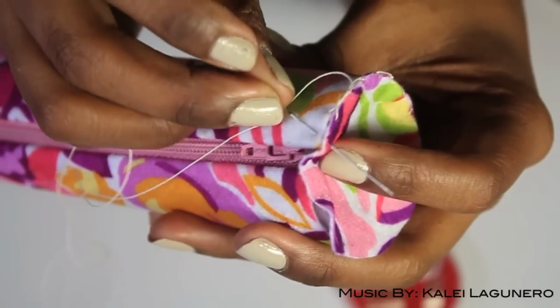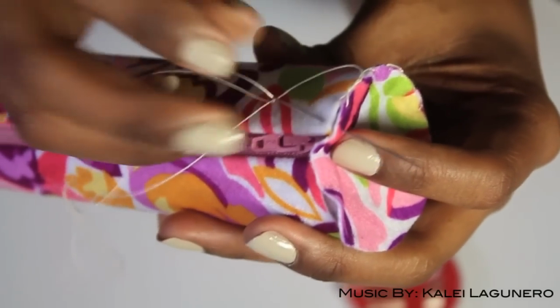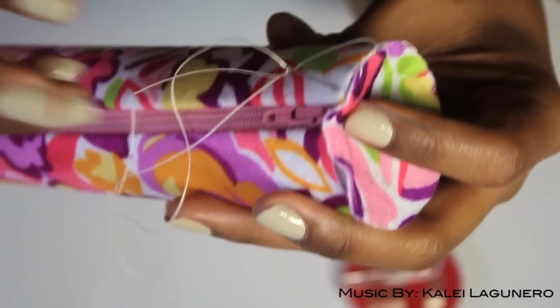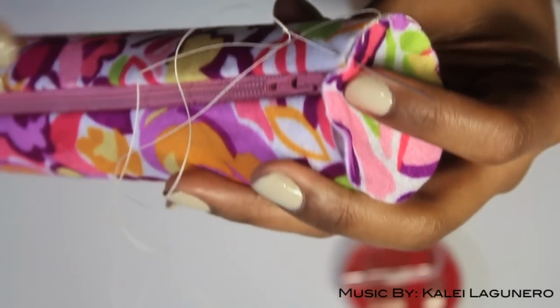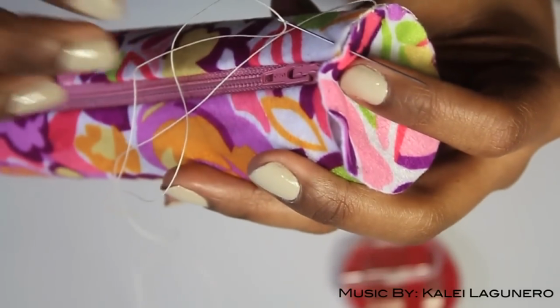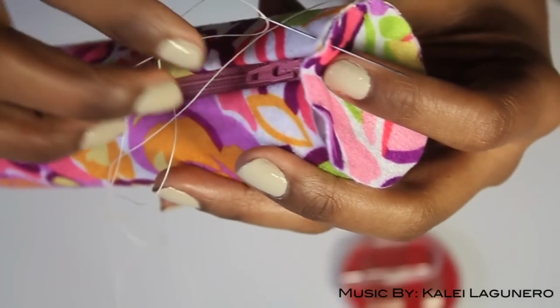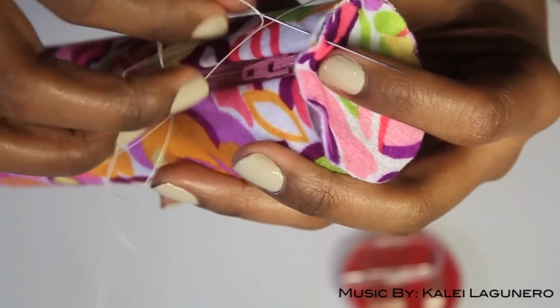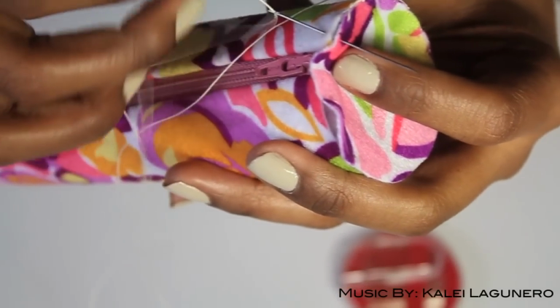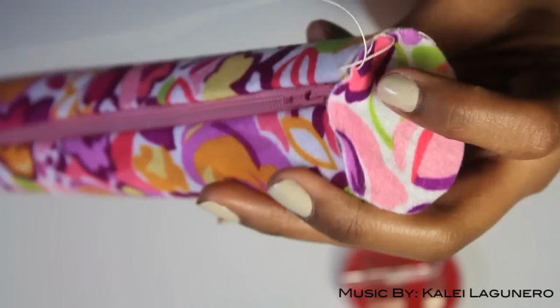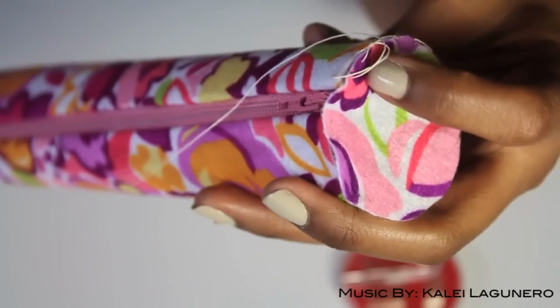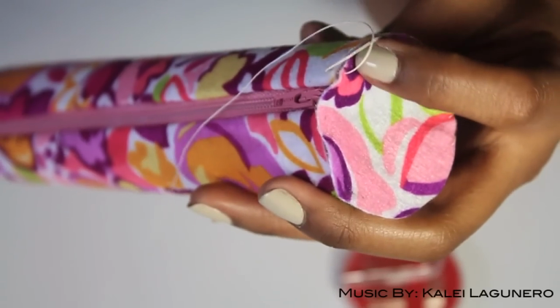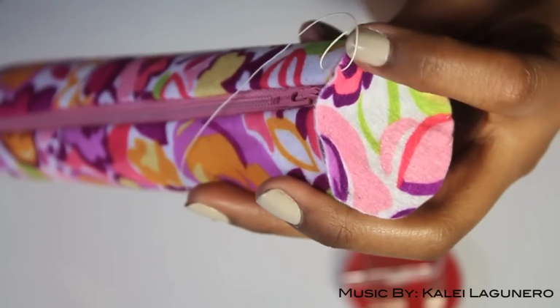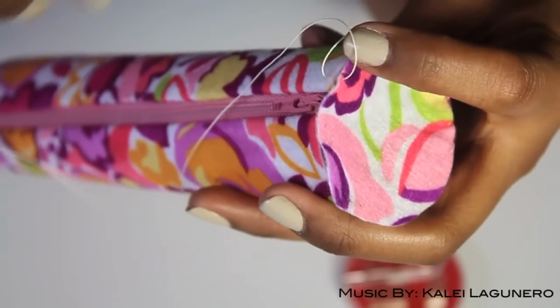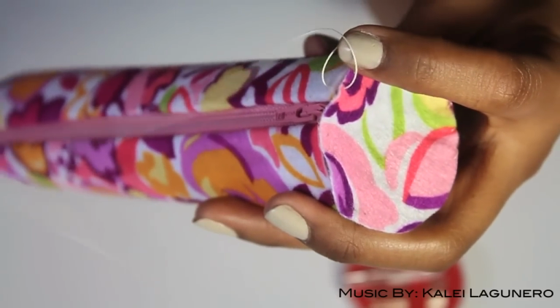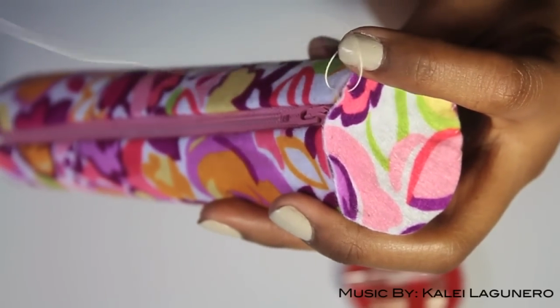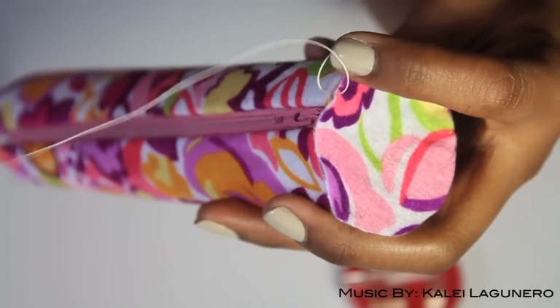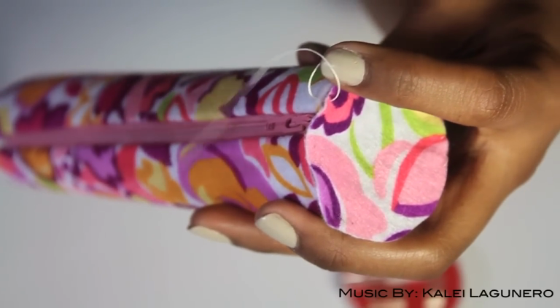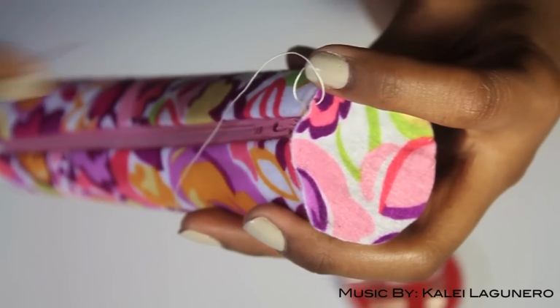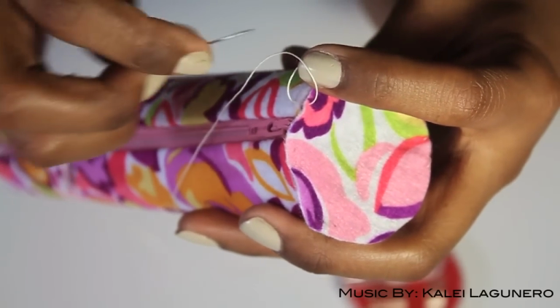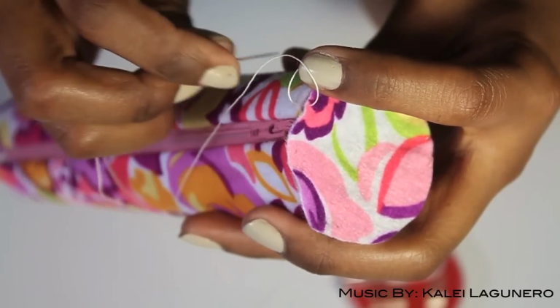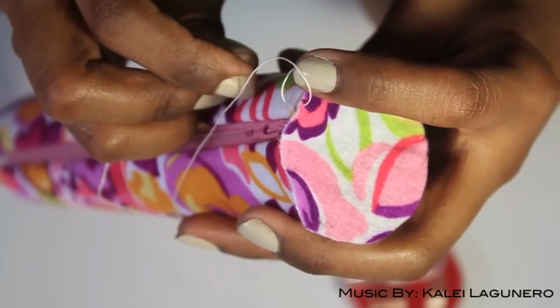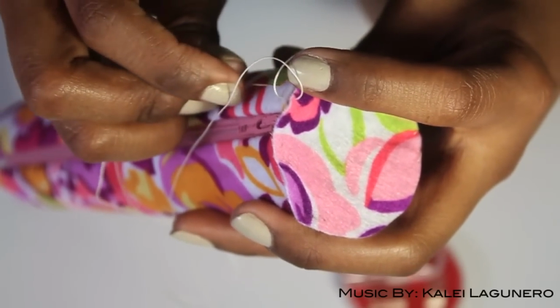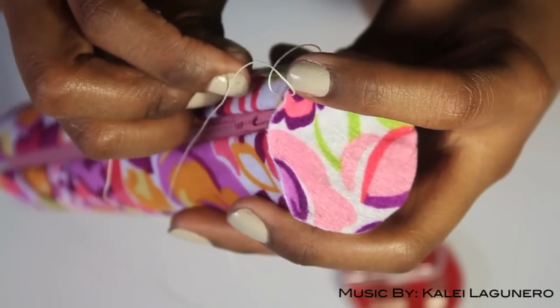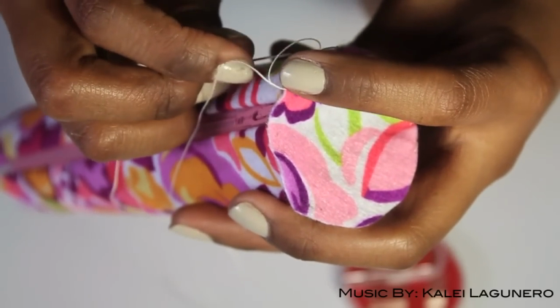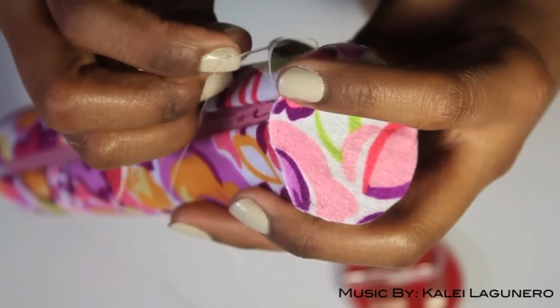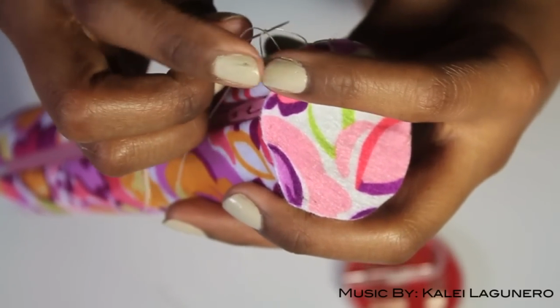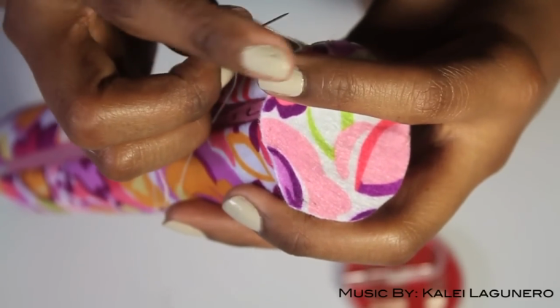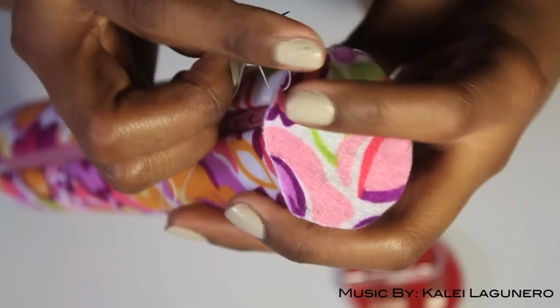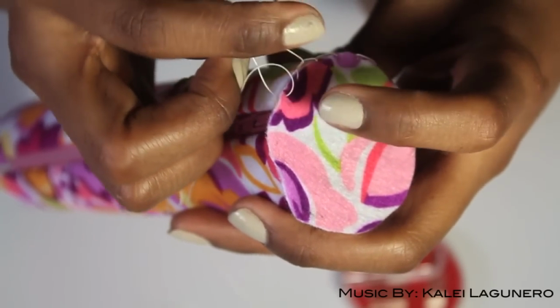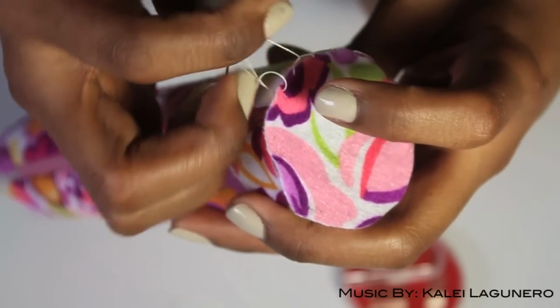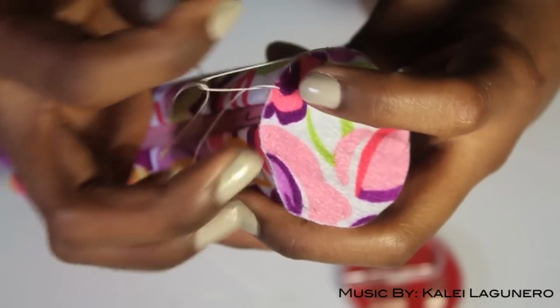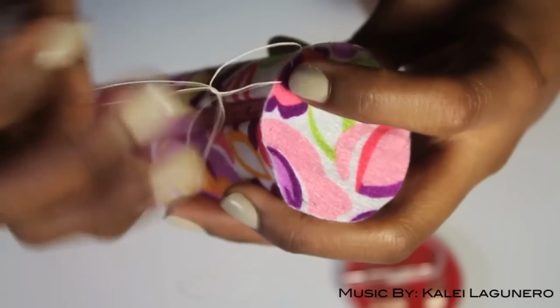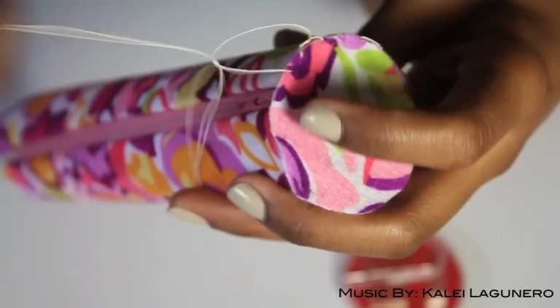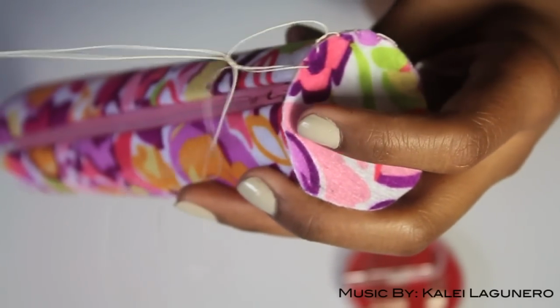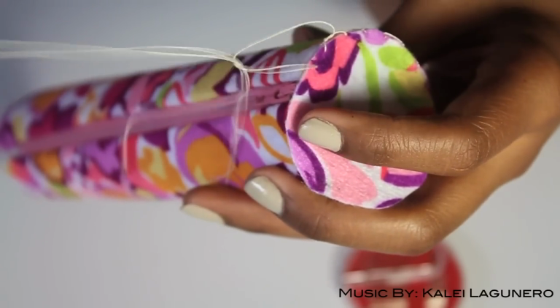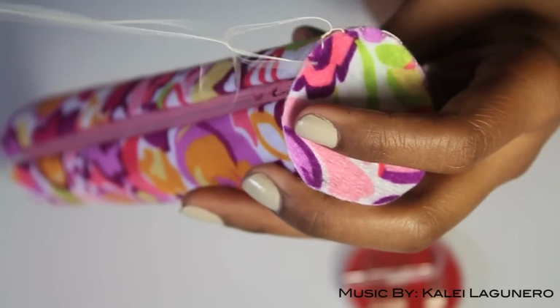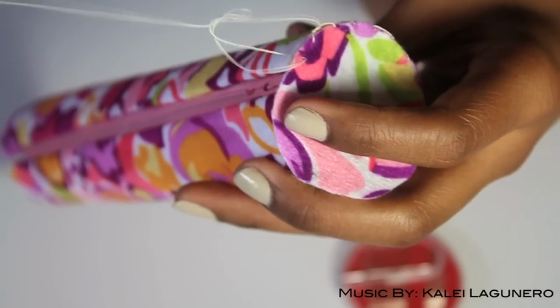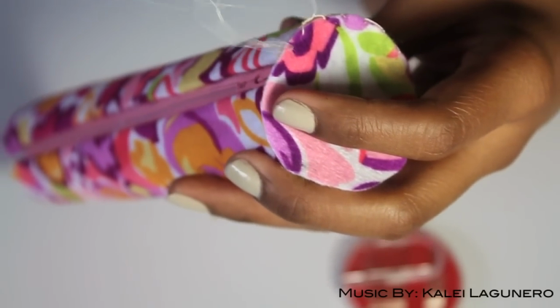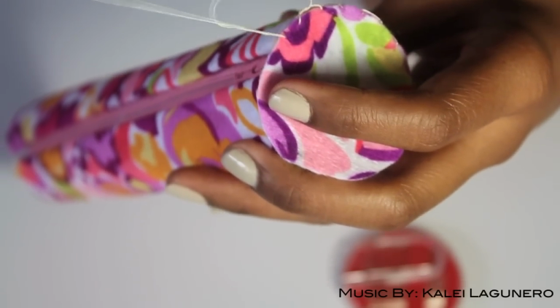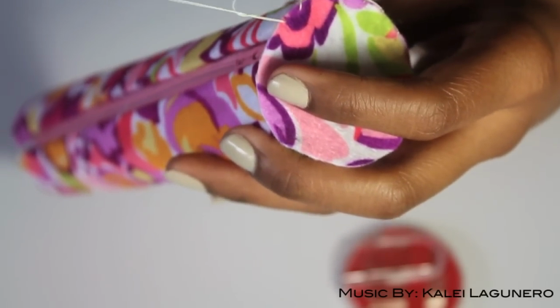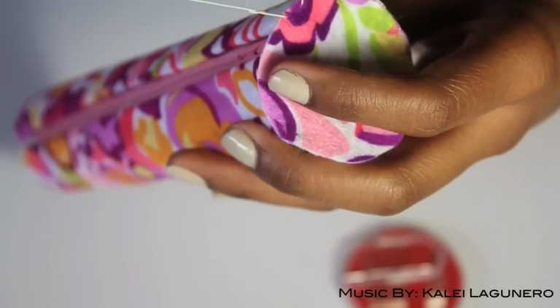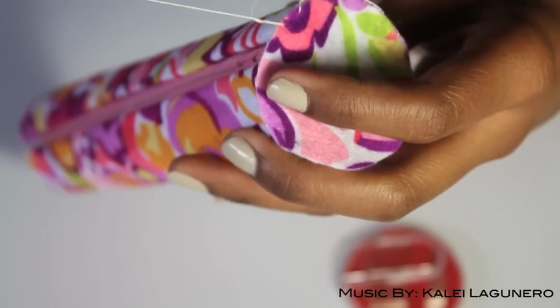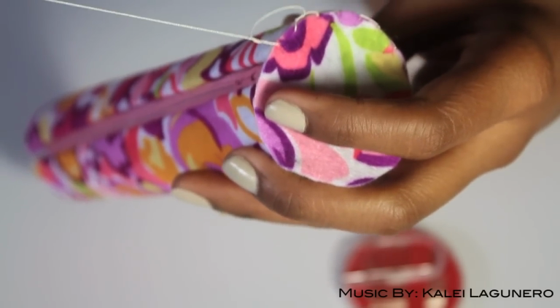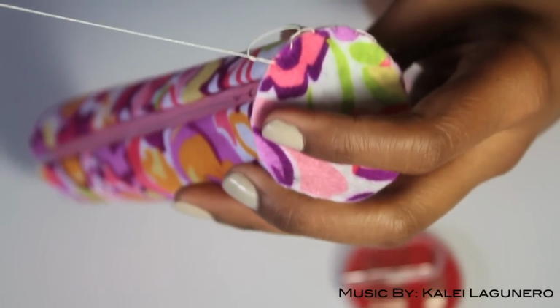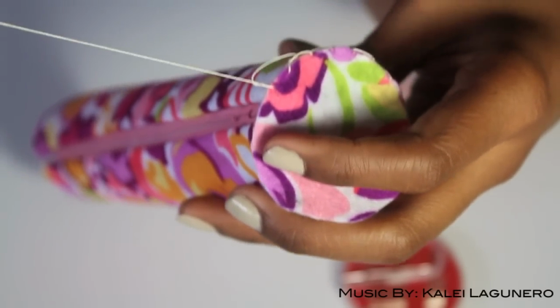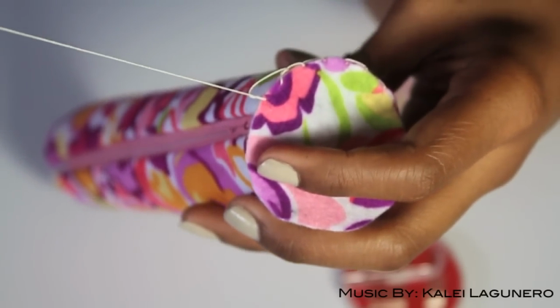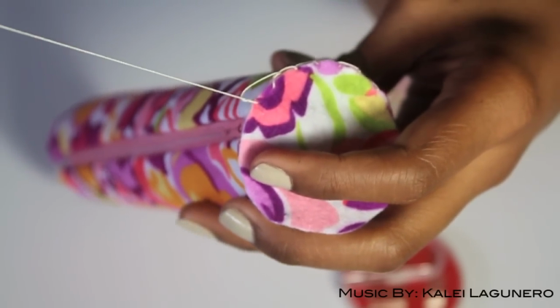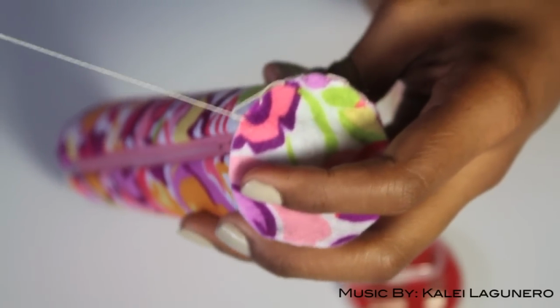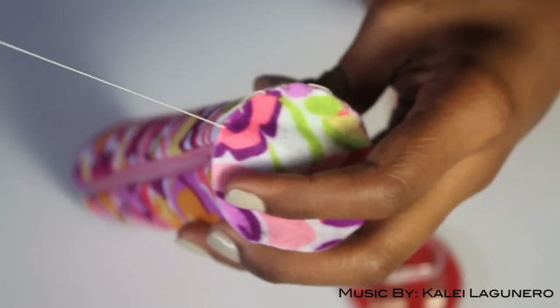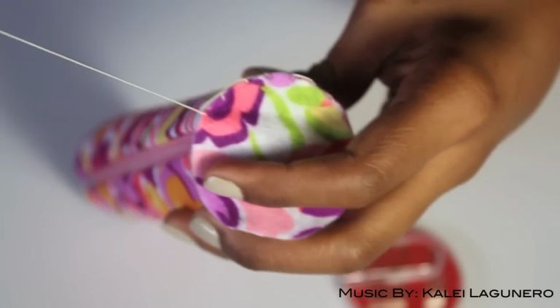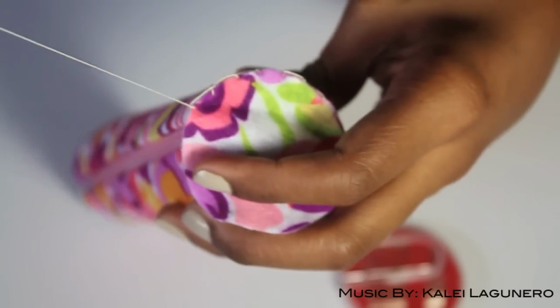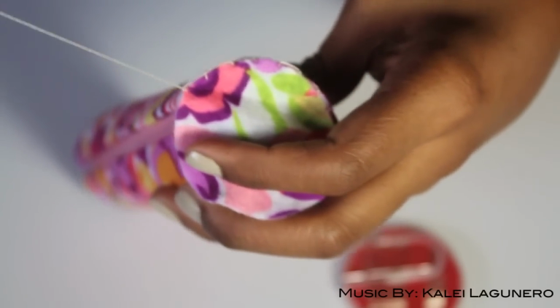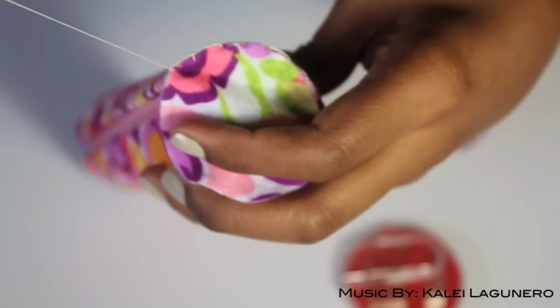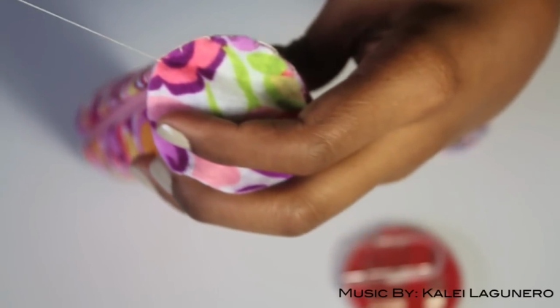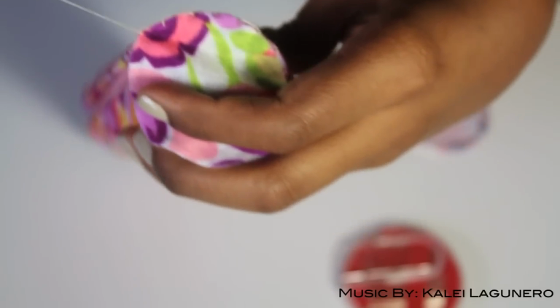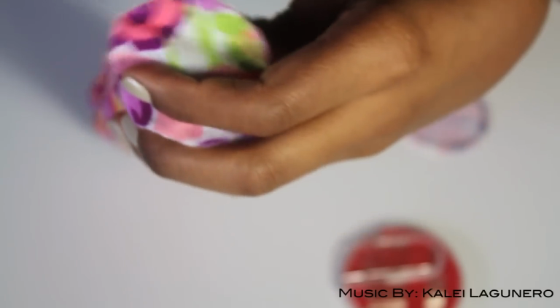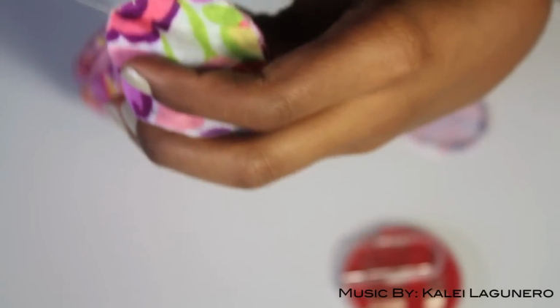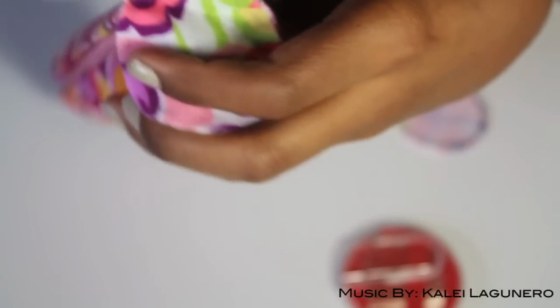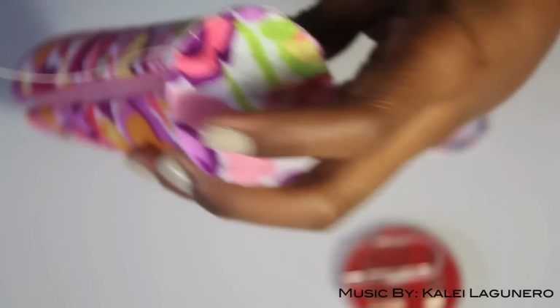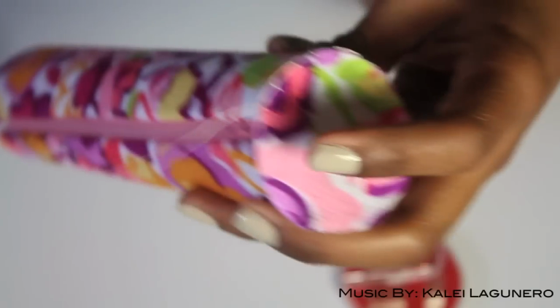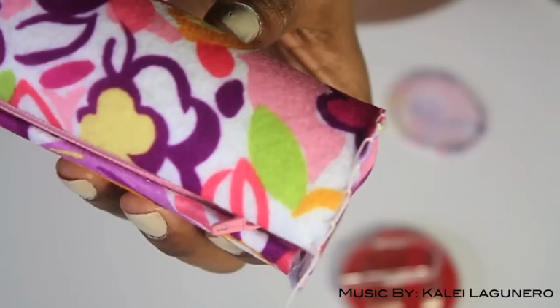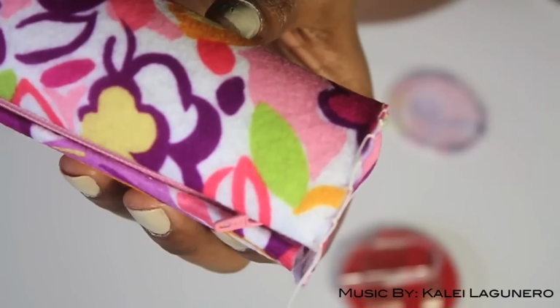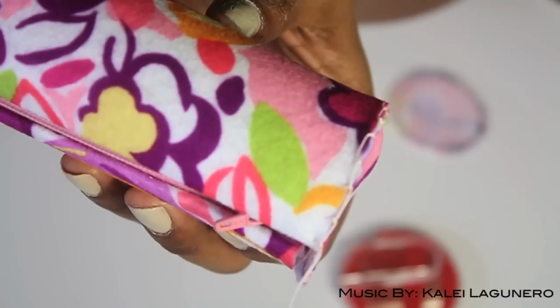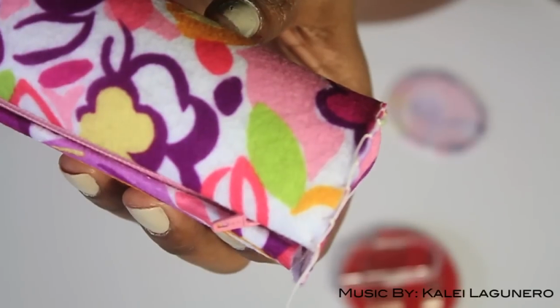Just sewing — you can choose whatever stitch you want. I'm pretty much just sewing it and then knotting it at the end.